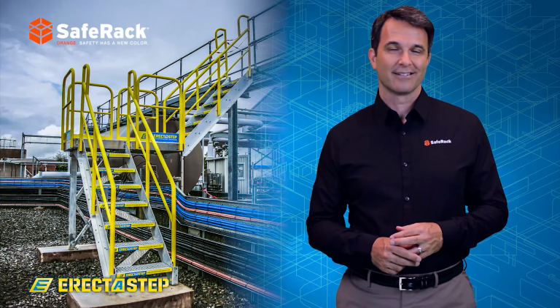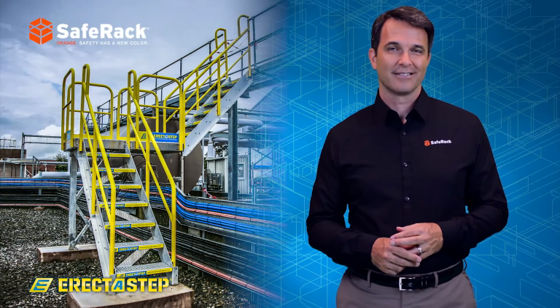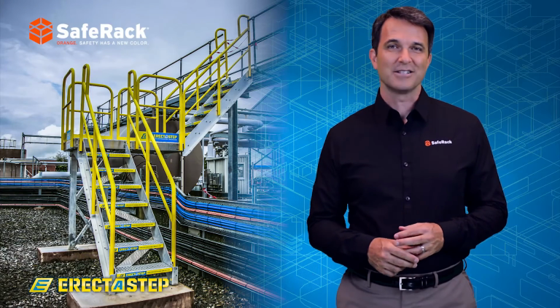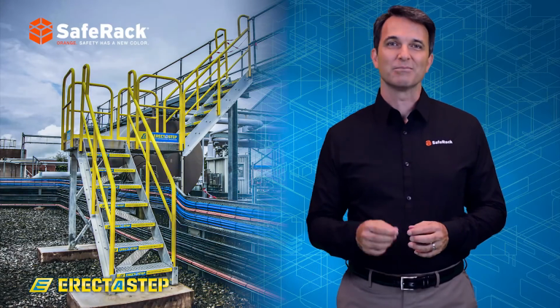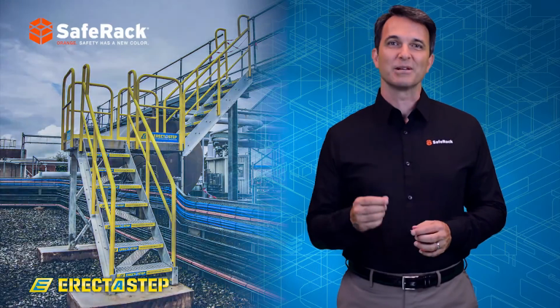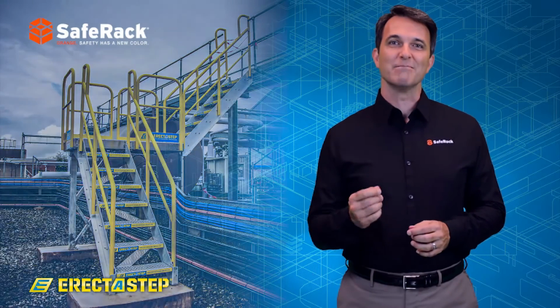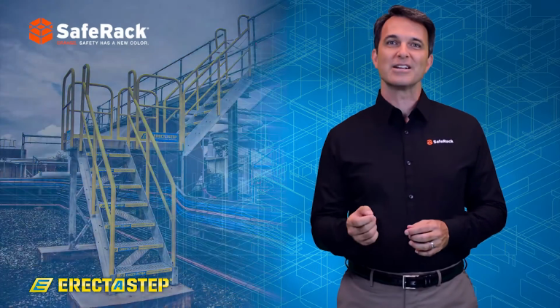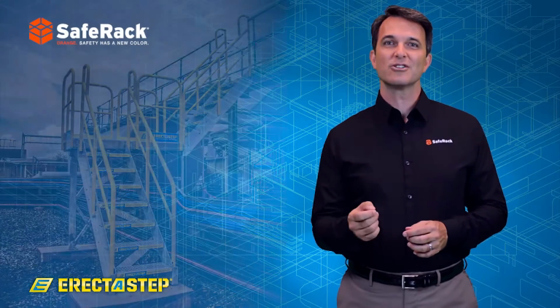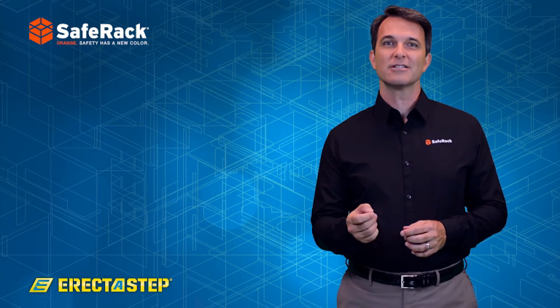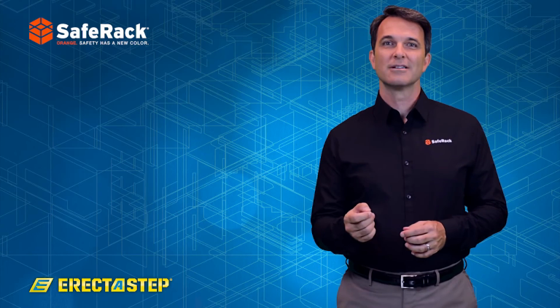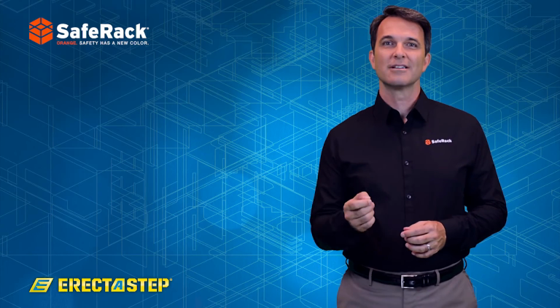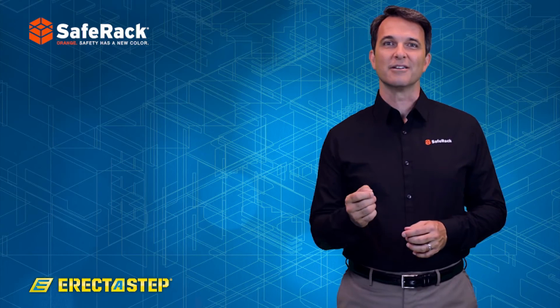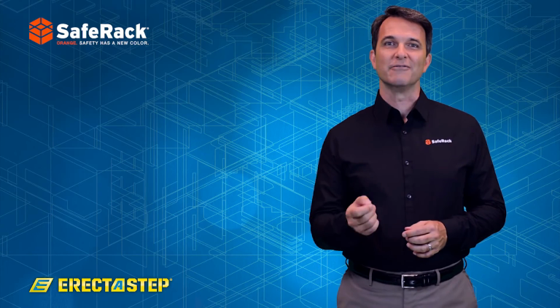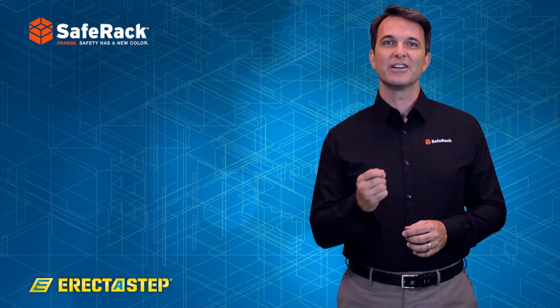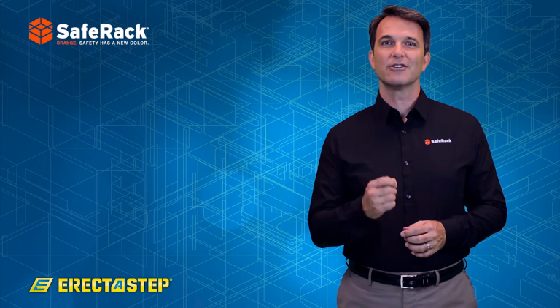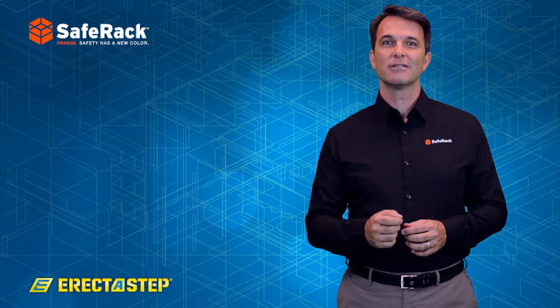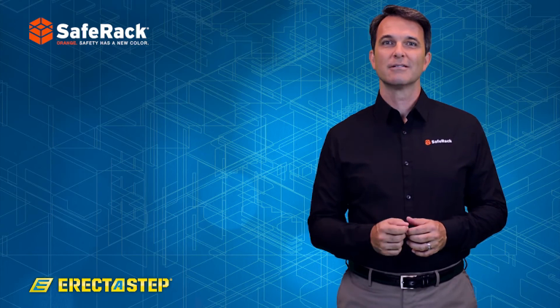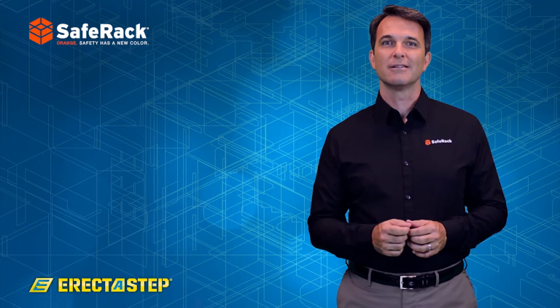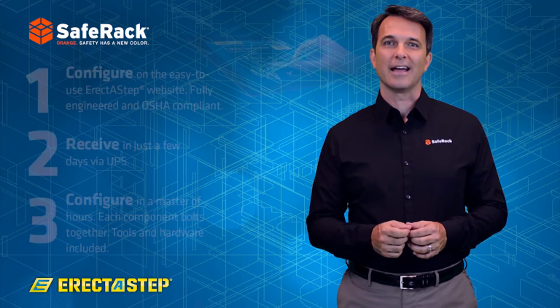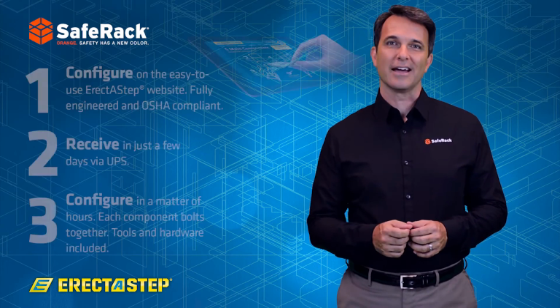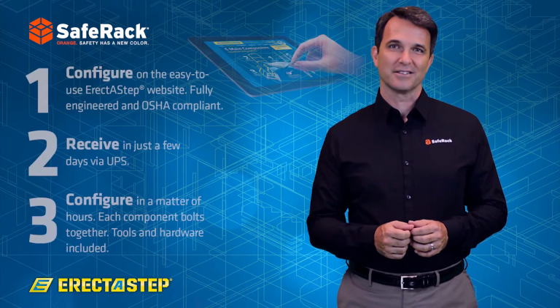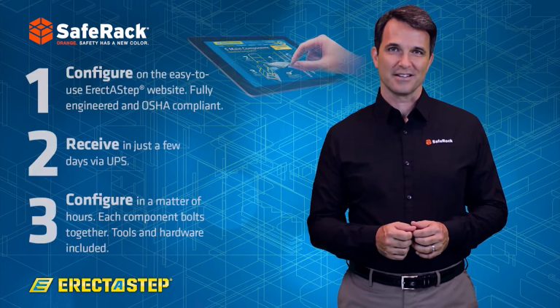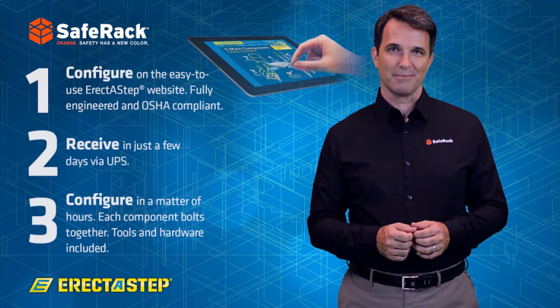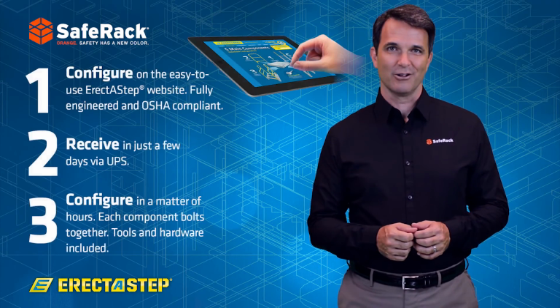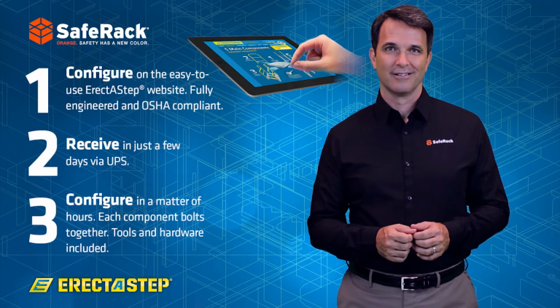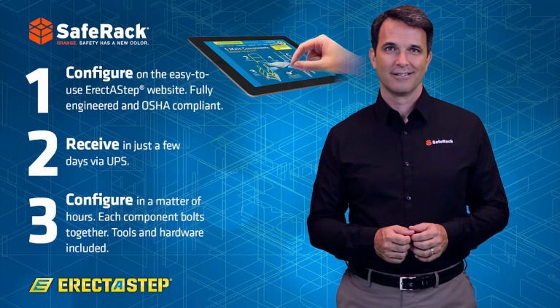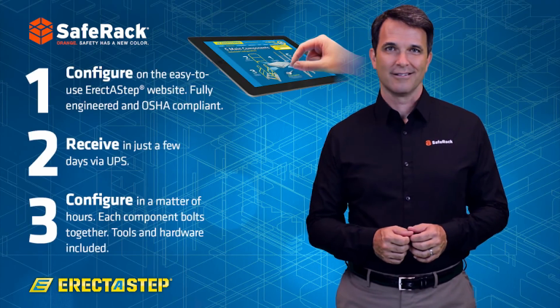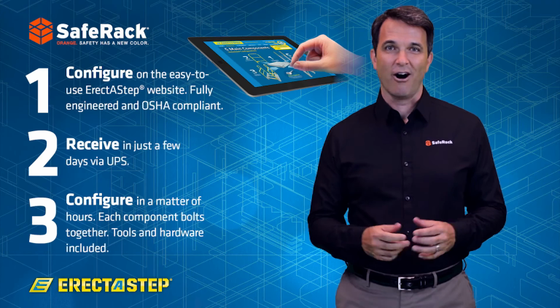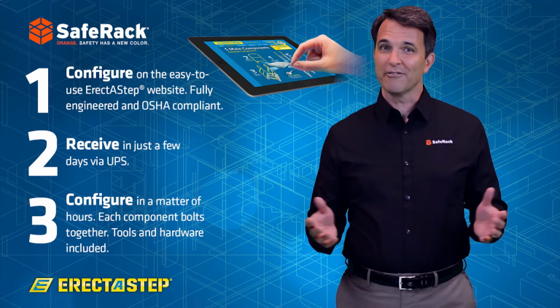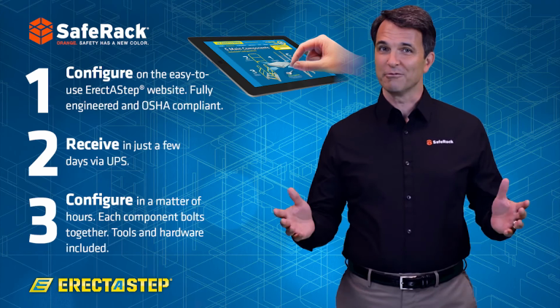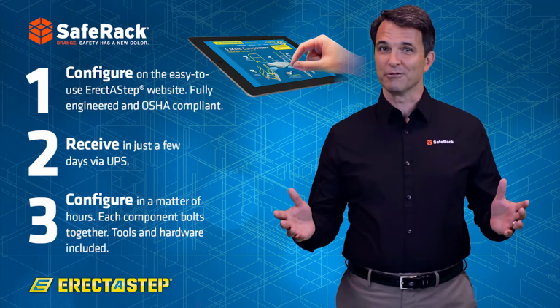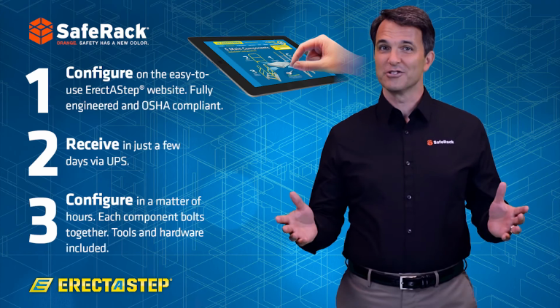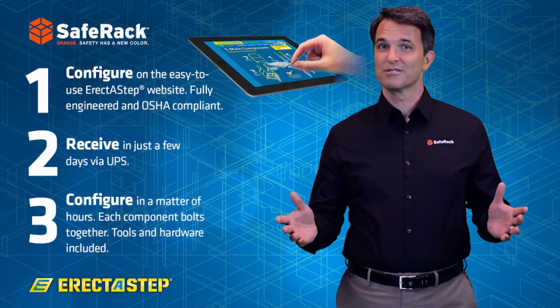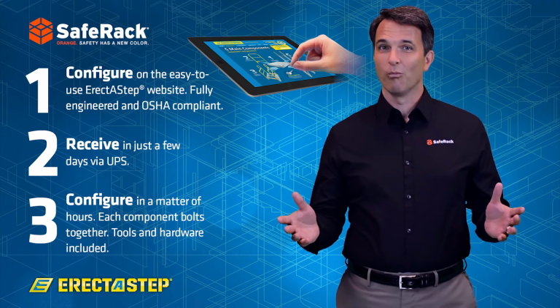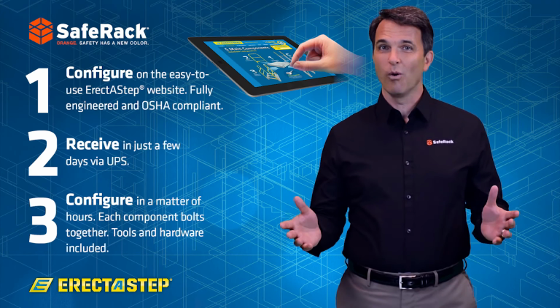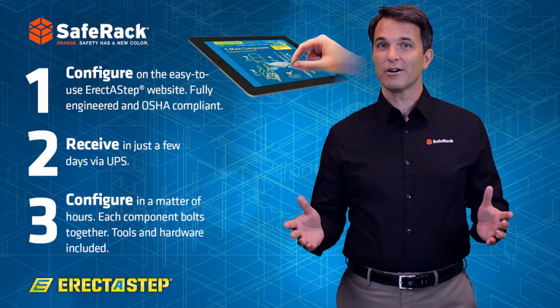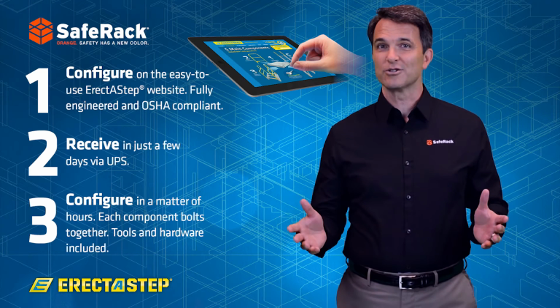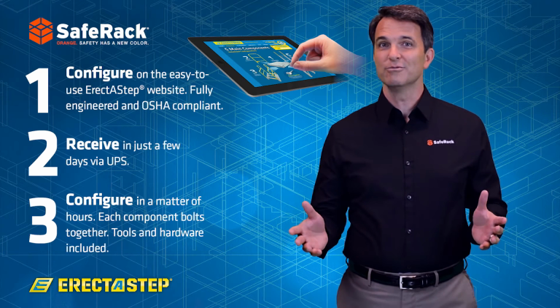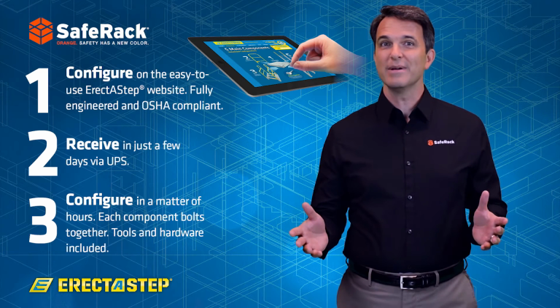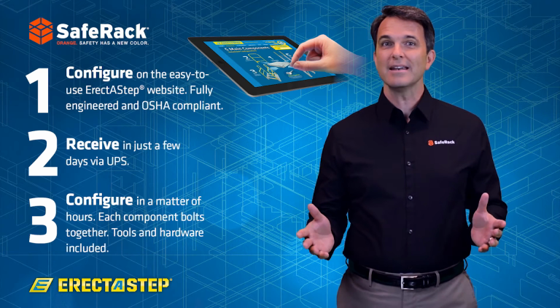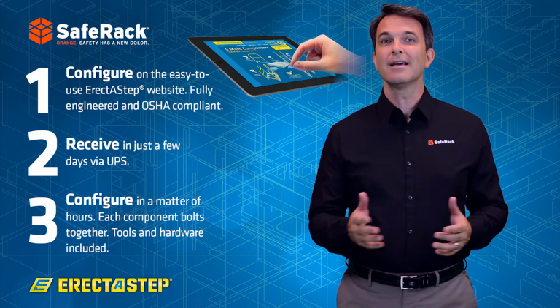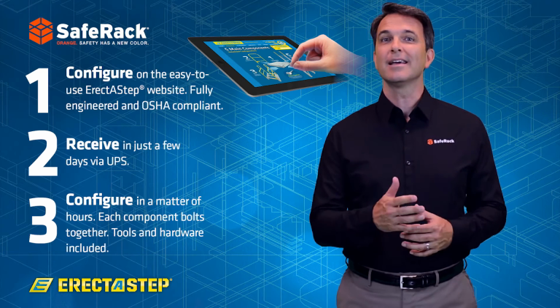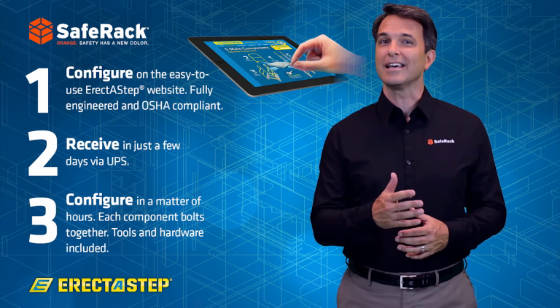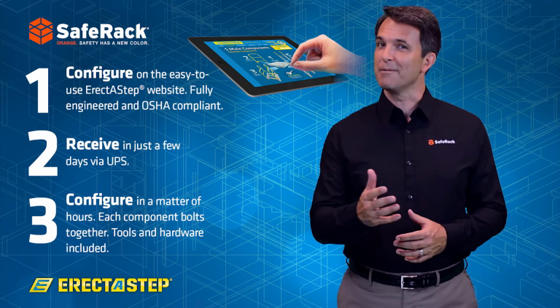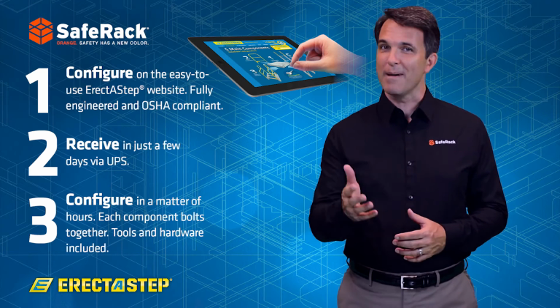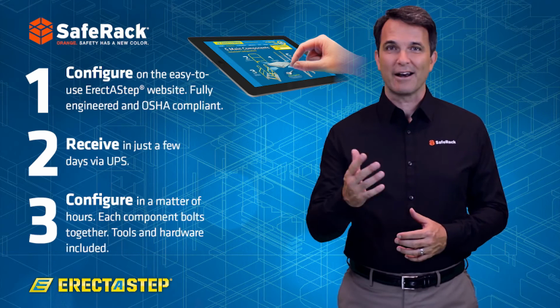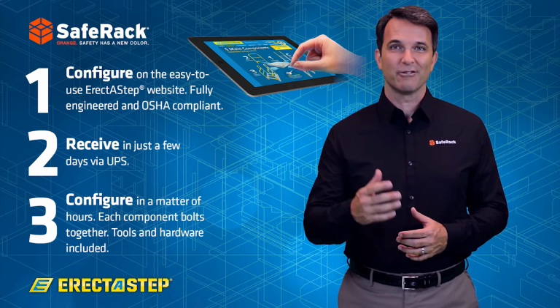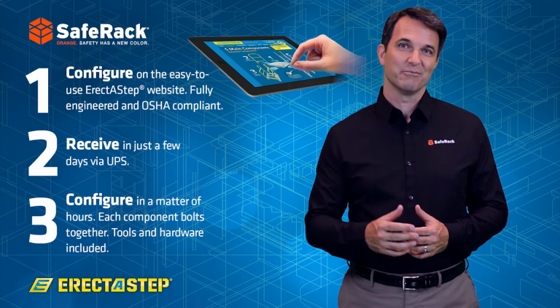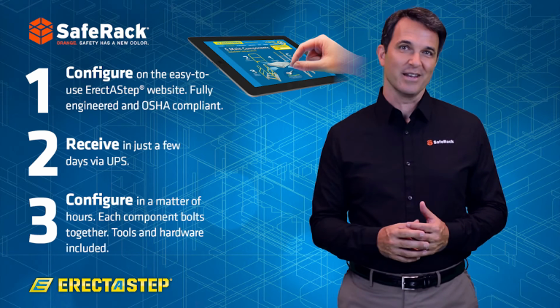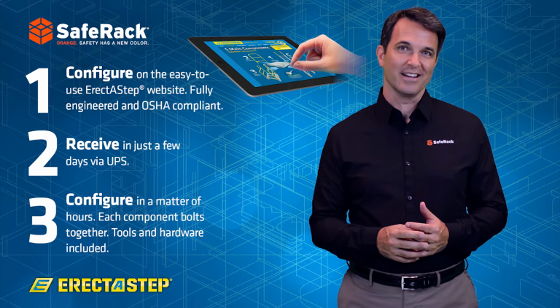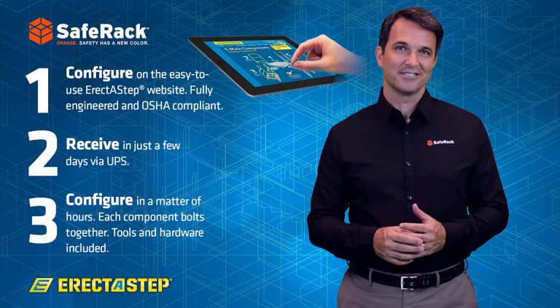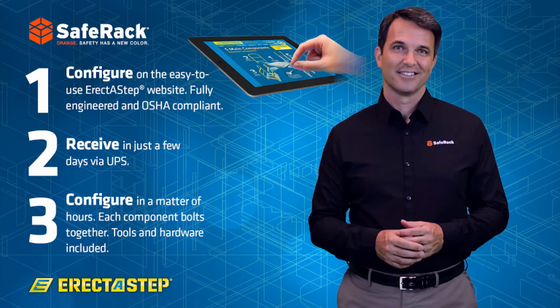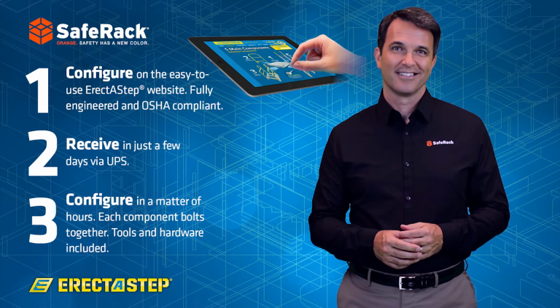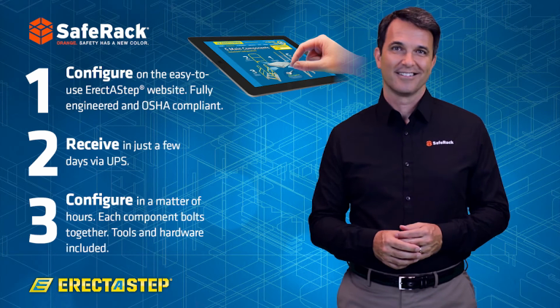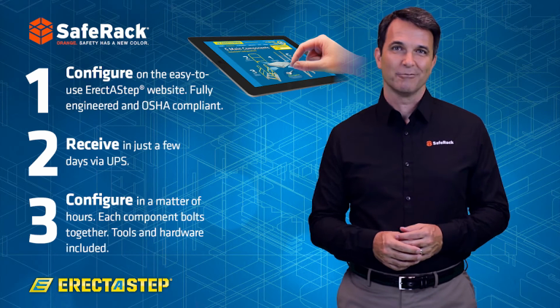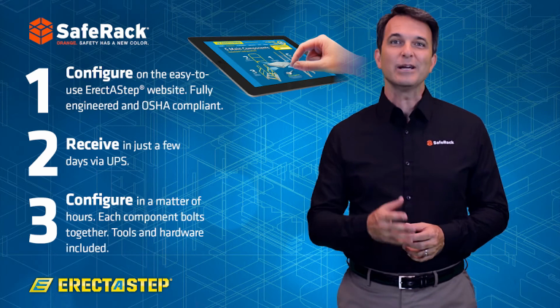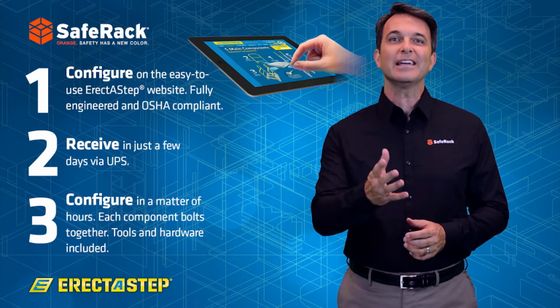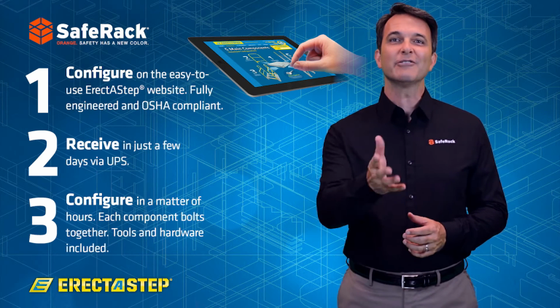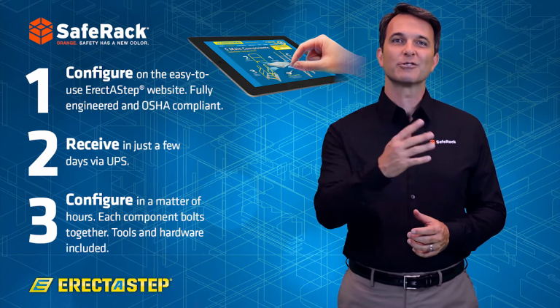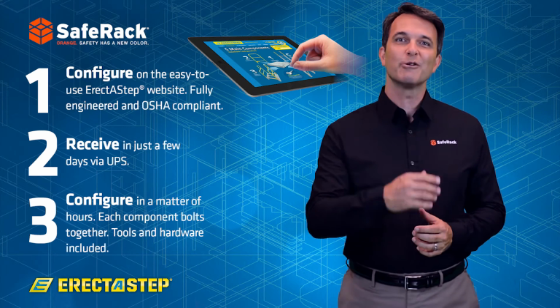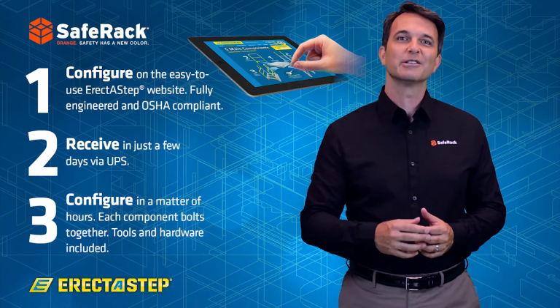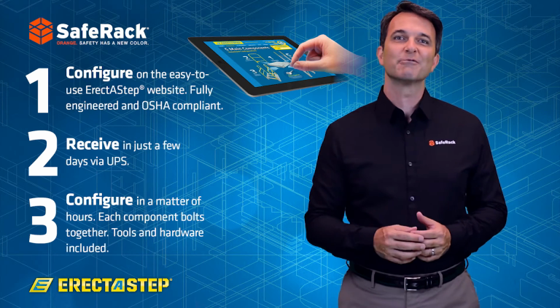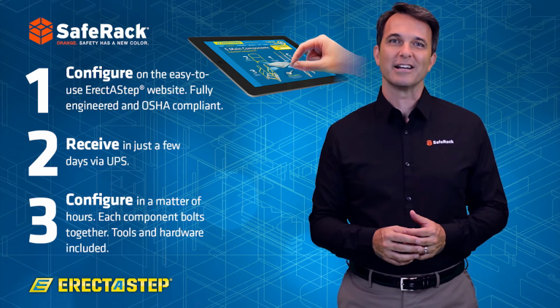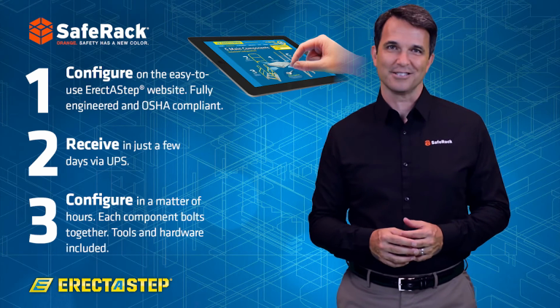Simply measure, configure, and assemble, often with just one or two men in a matter of minutes. We even throw in the wrenches.